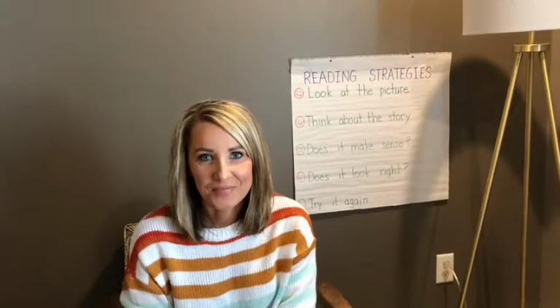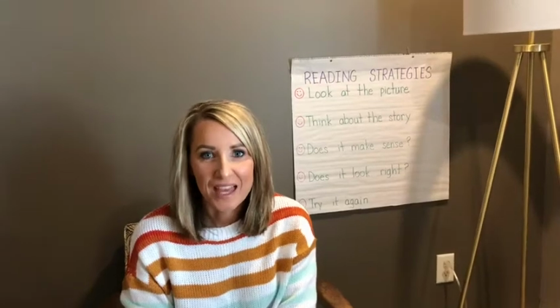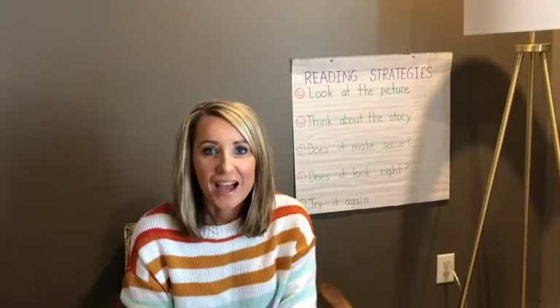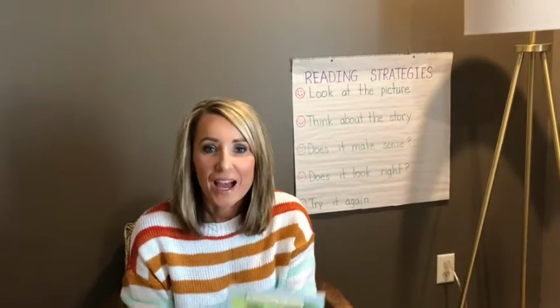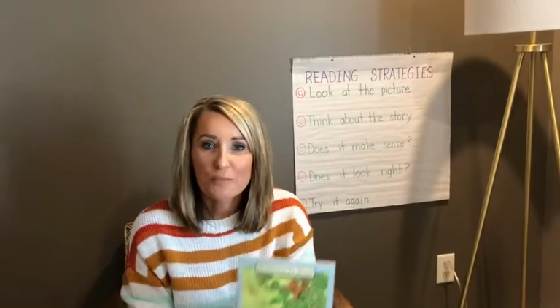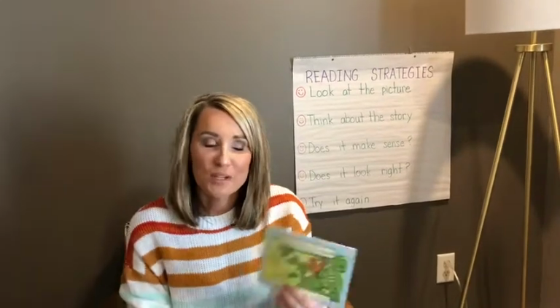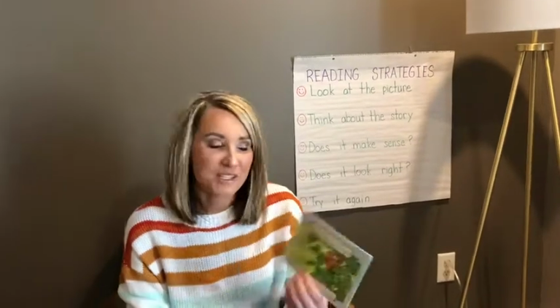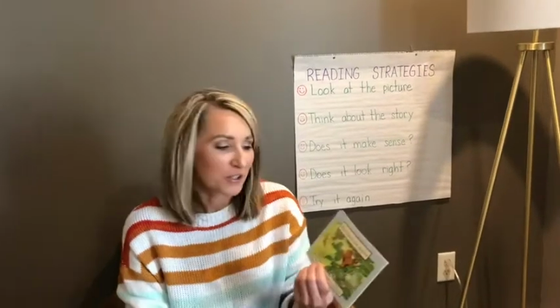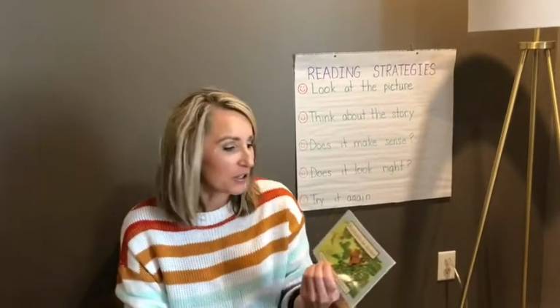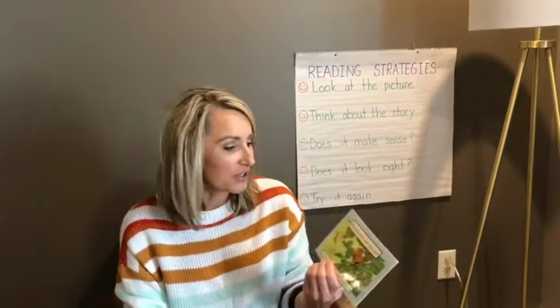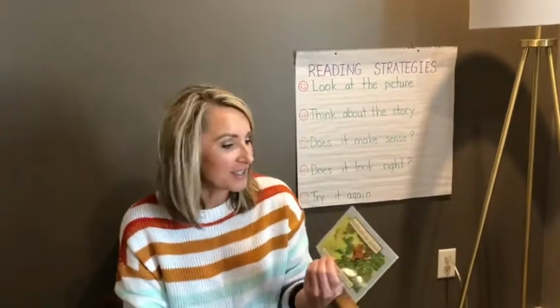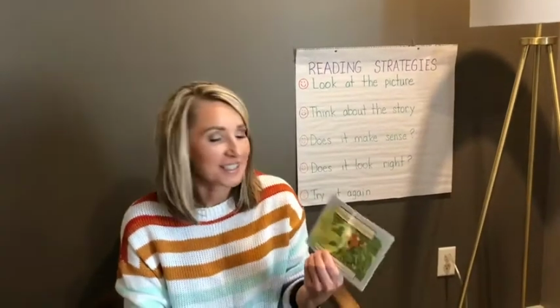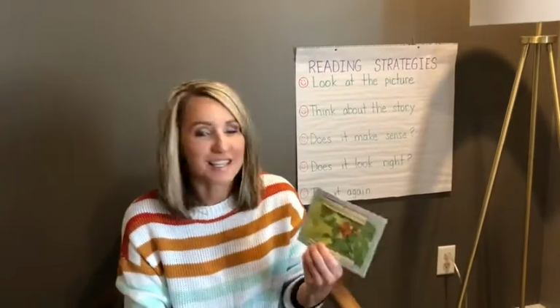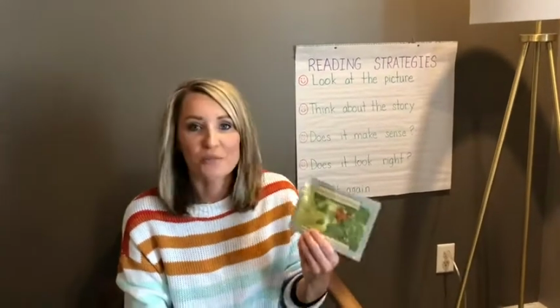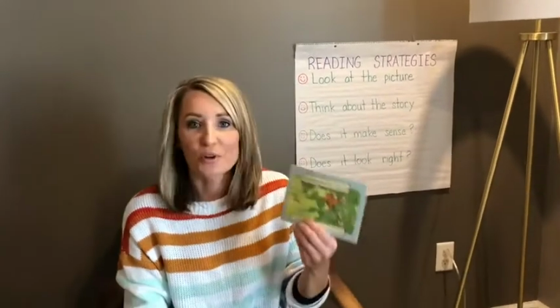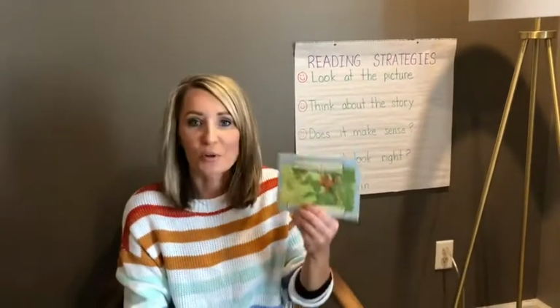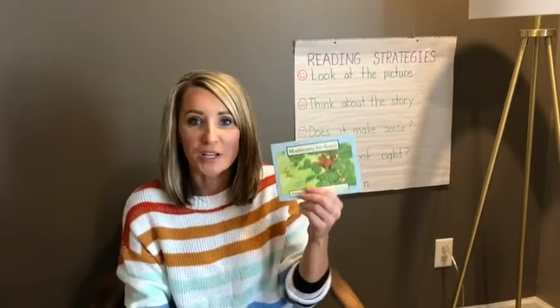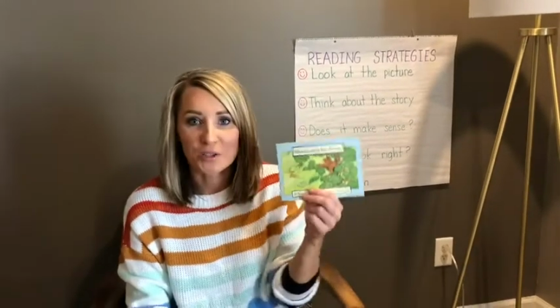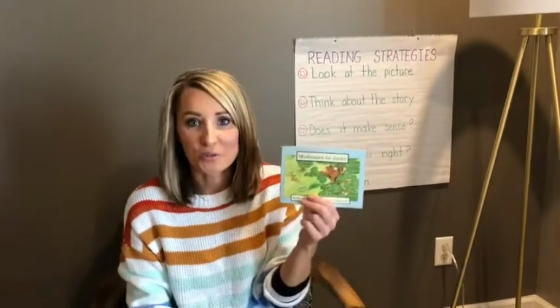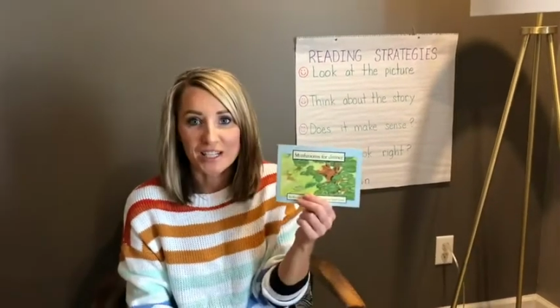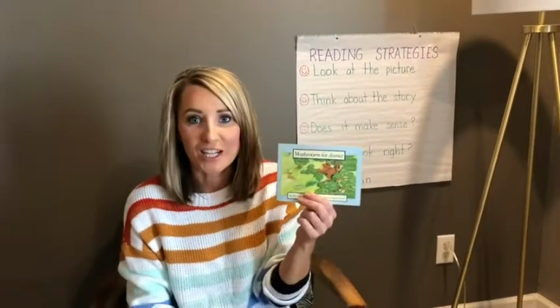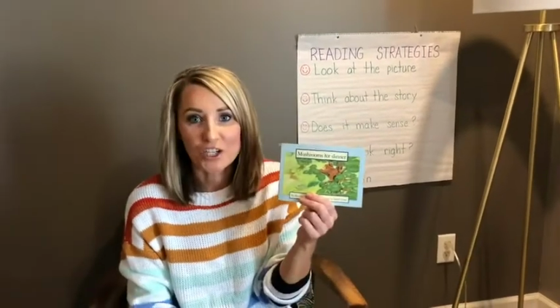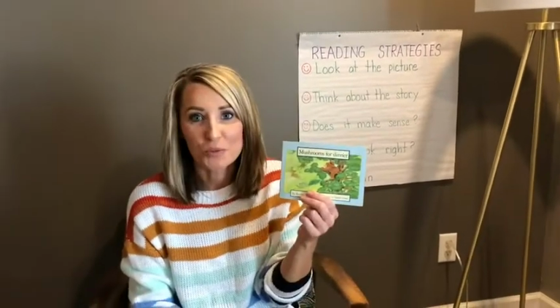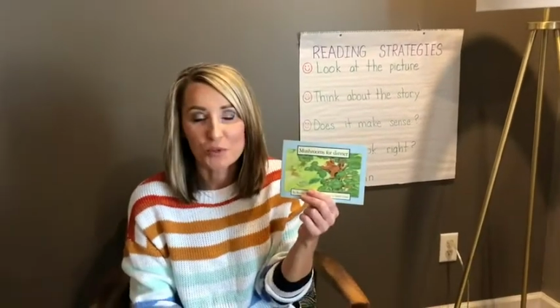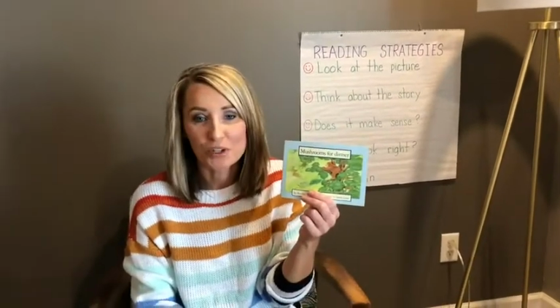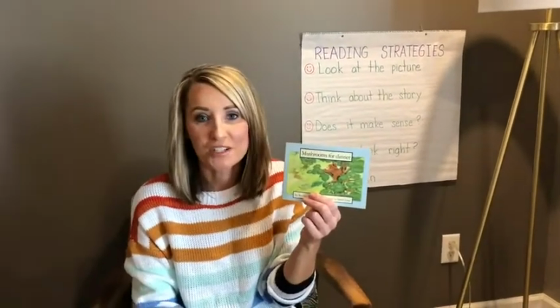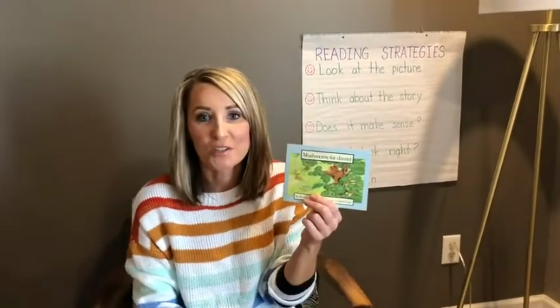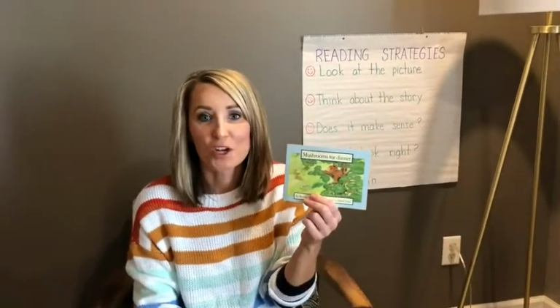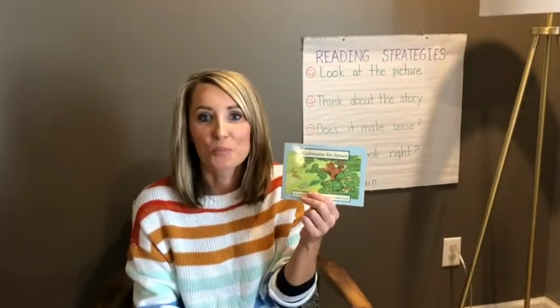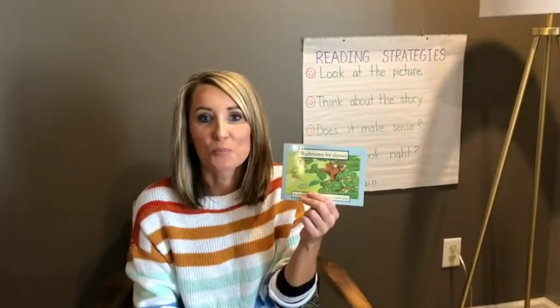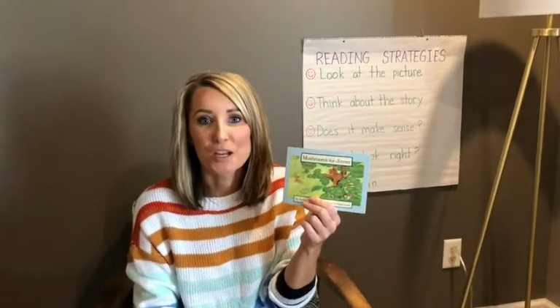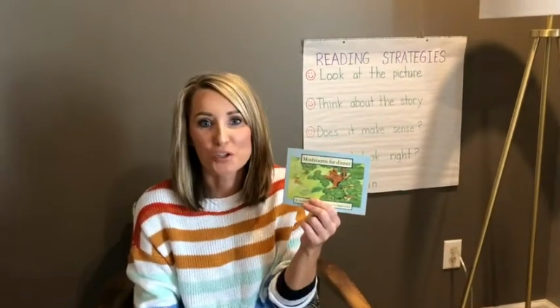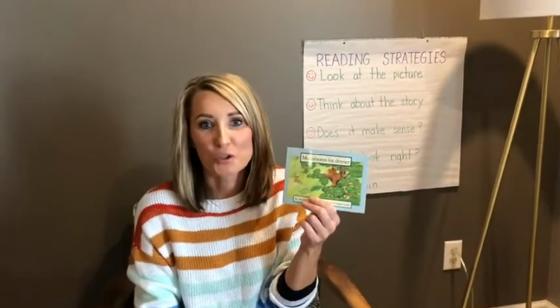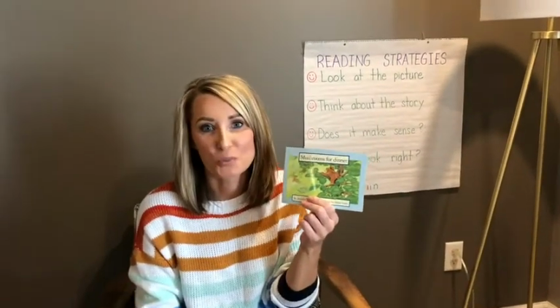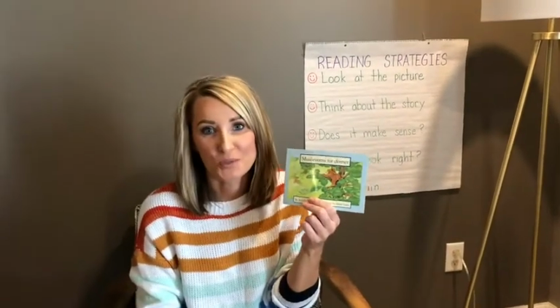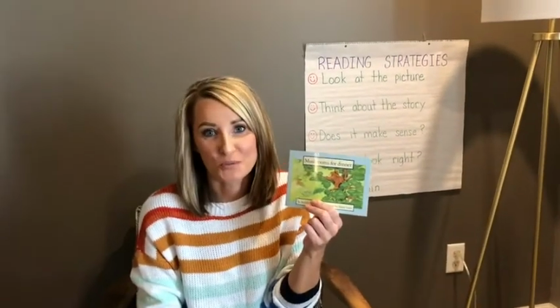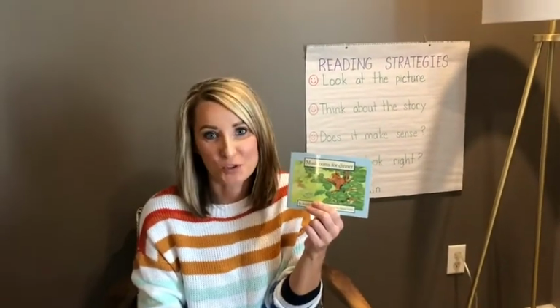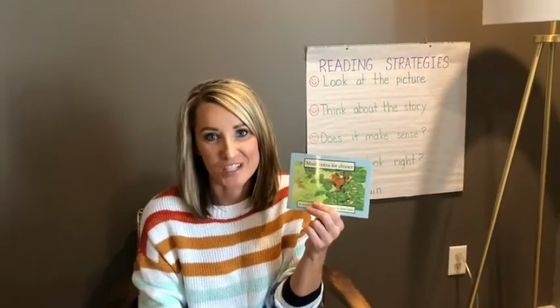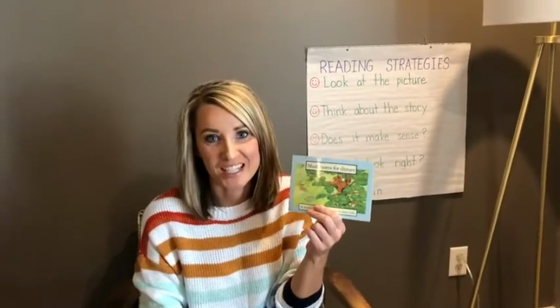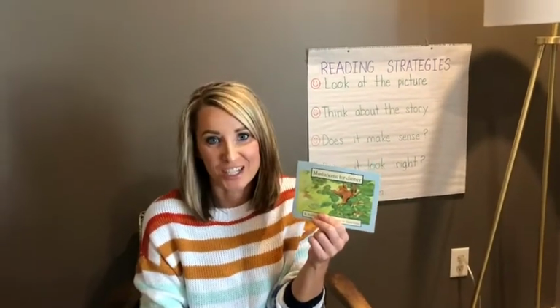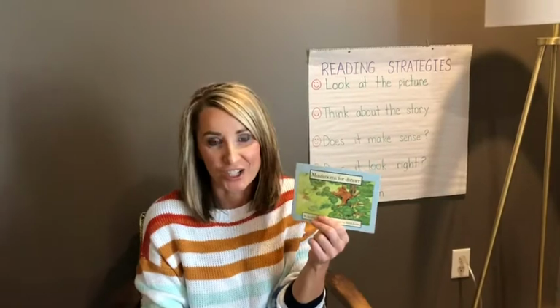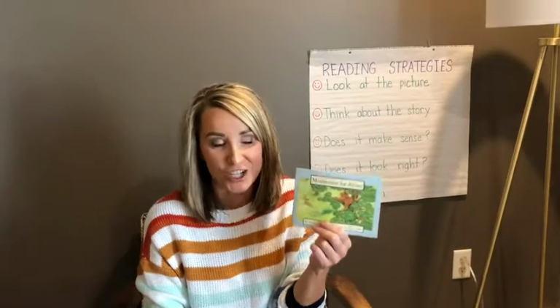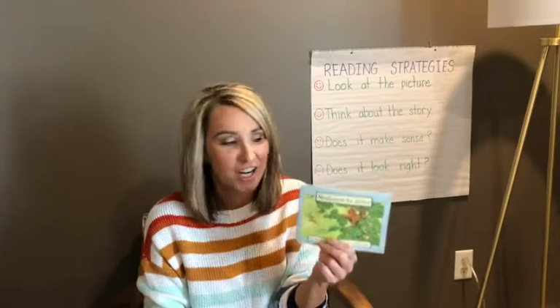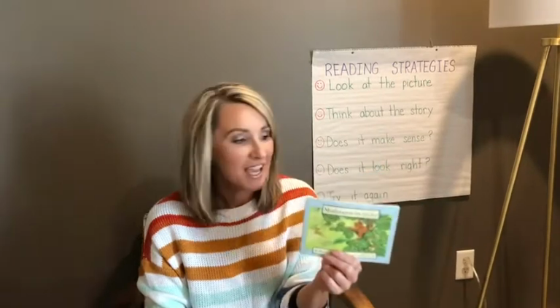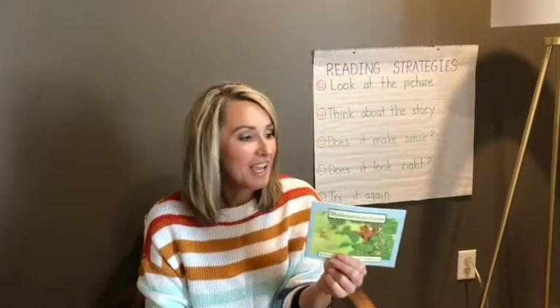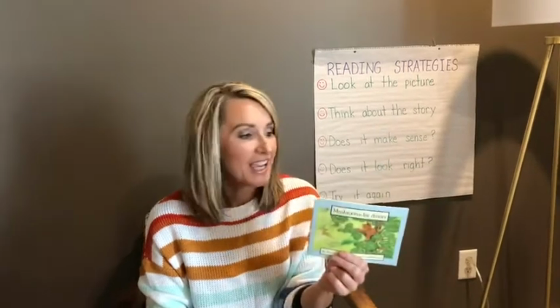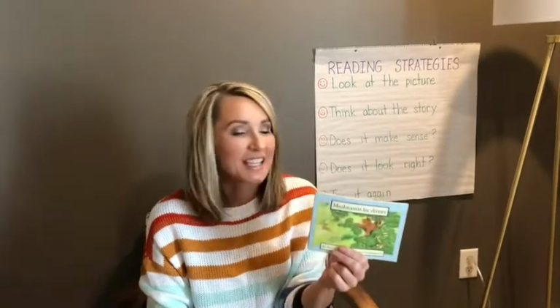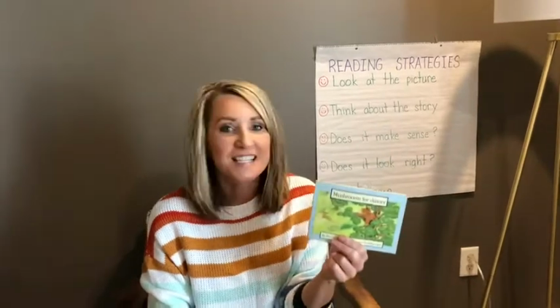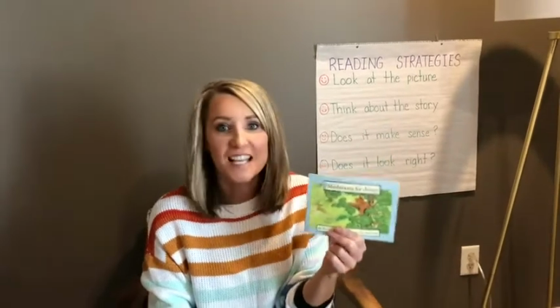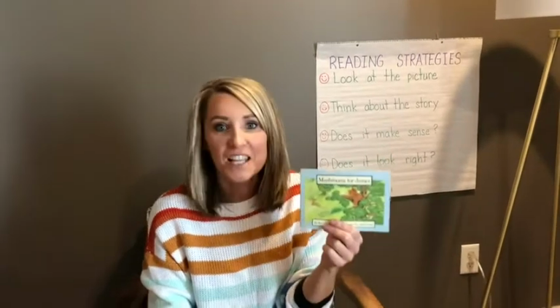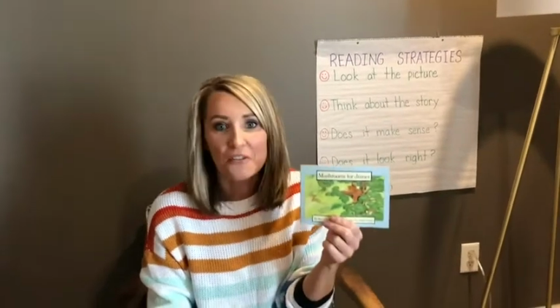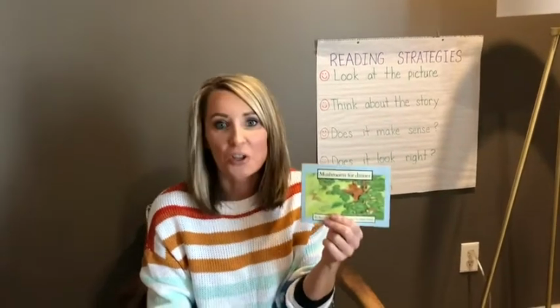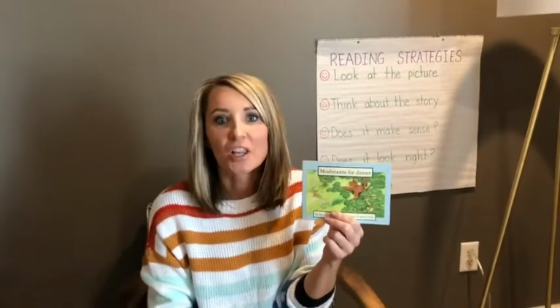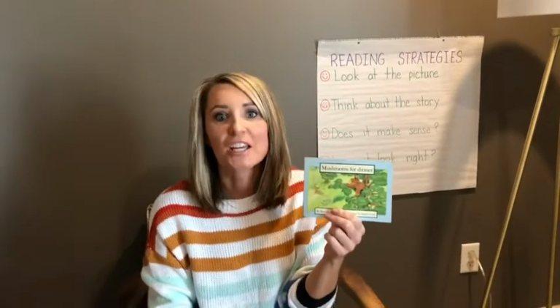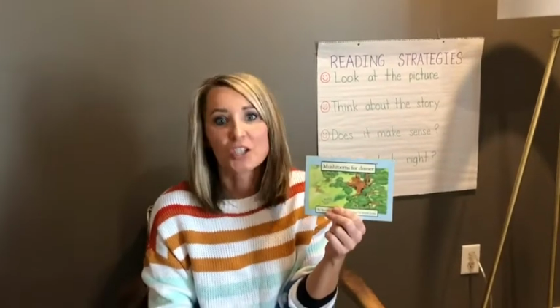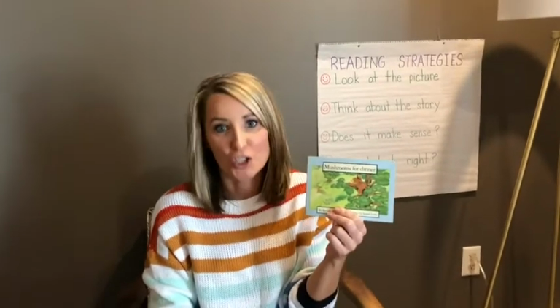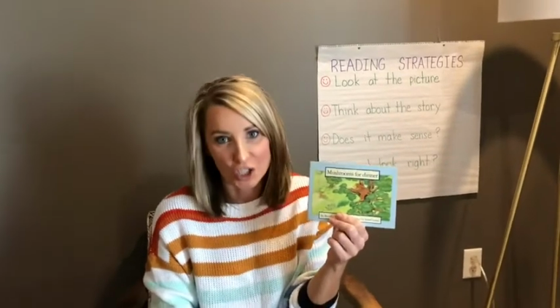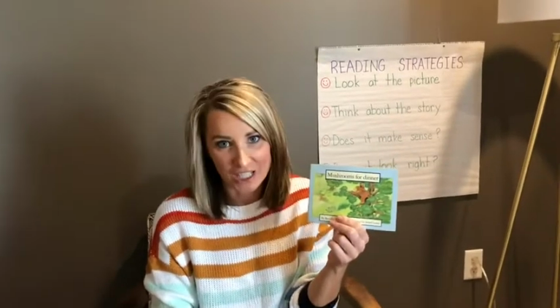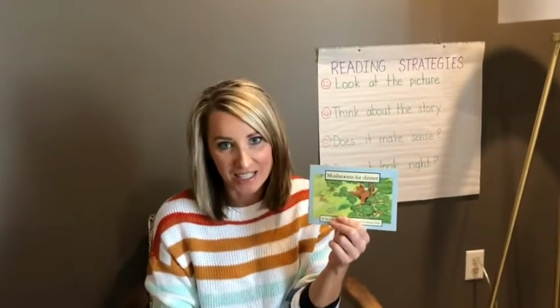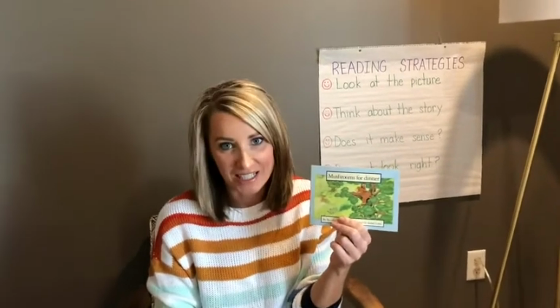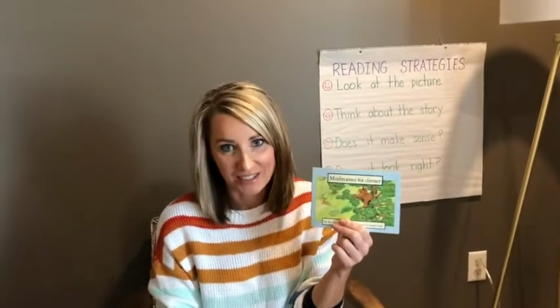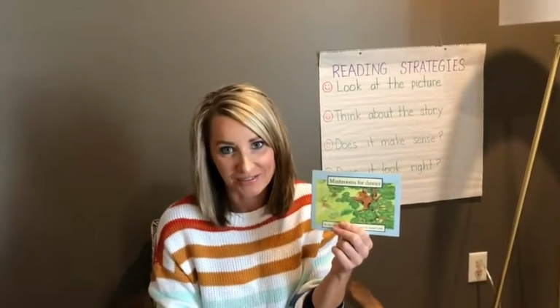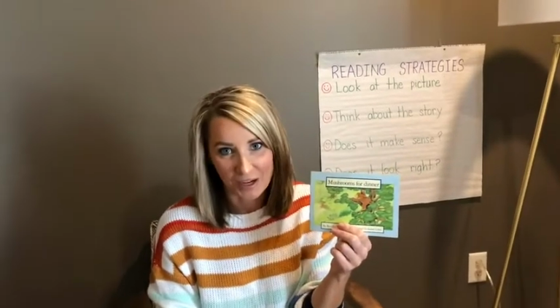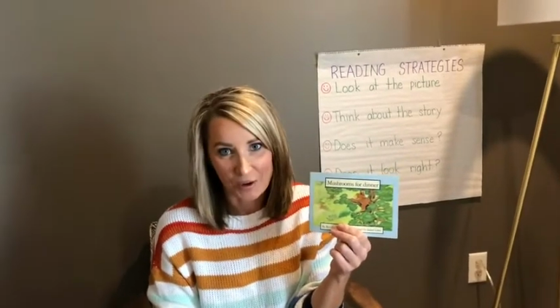Hi boys and girls! Today we're going to read a new book. It's called Mushrooms for Dinner and it's a level G, okay?